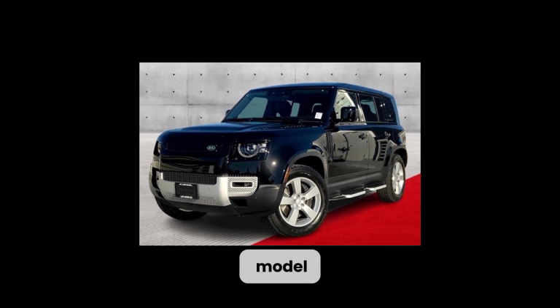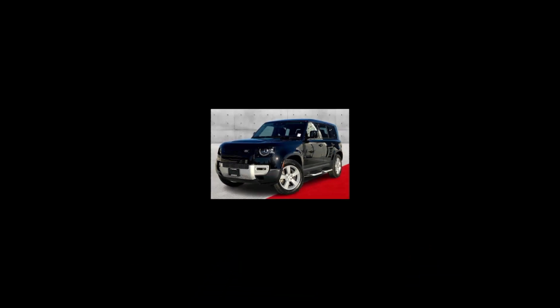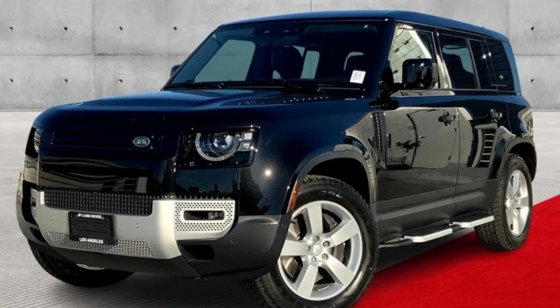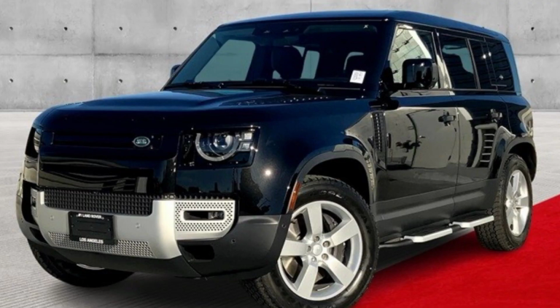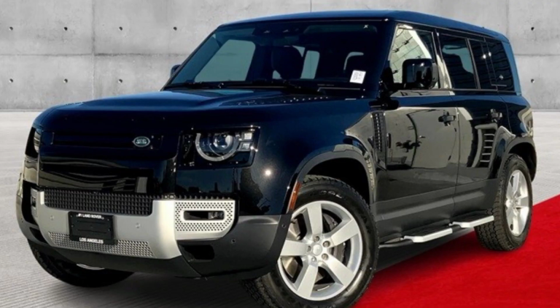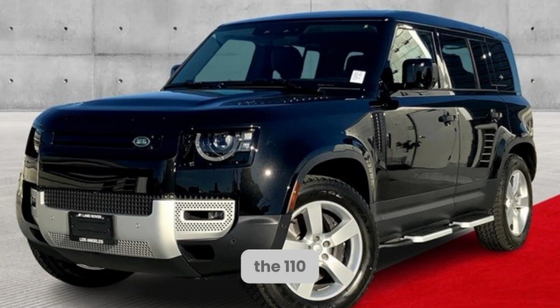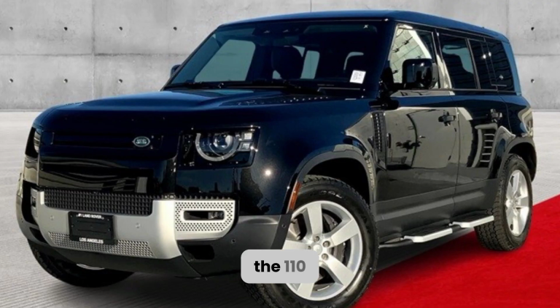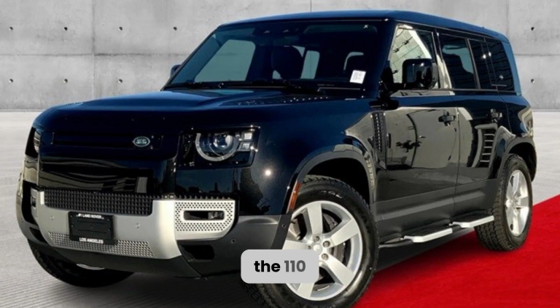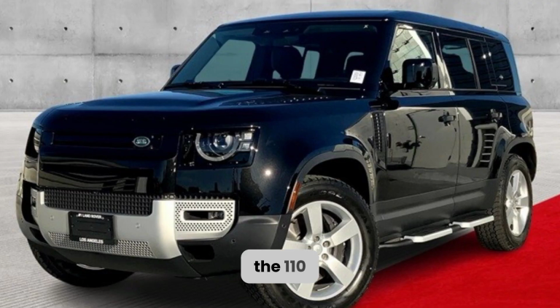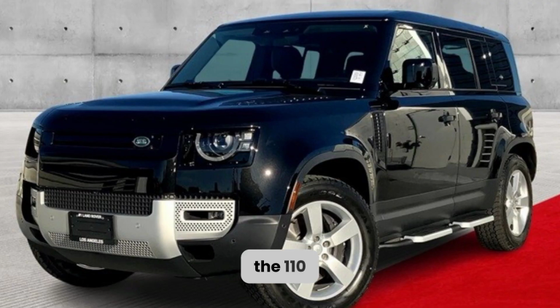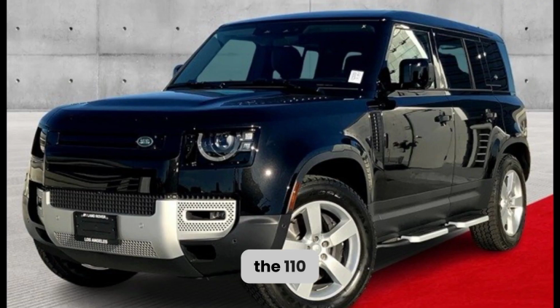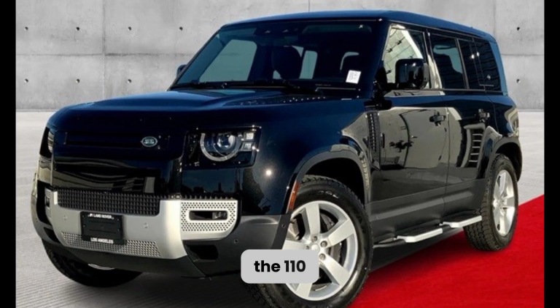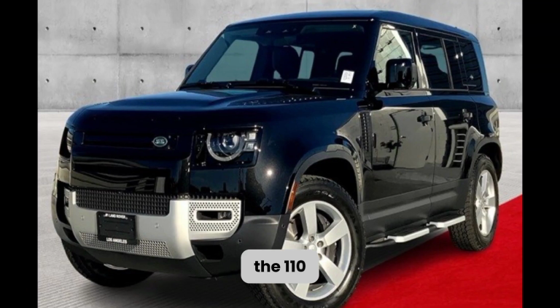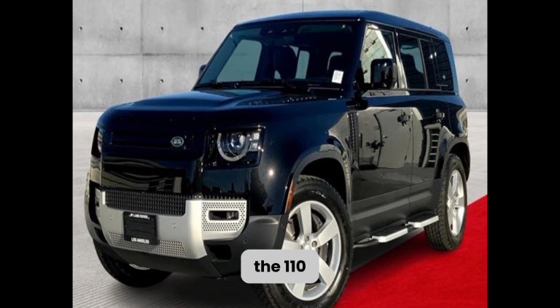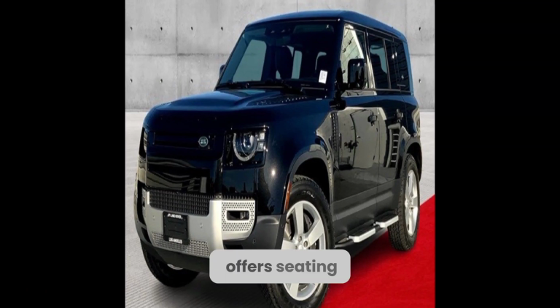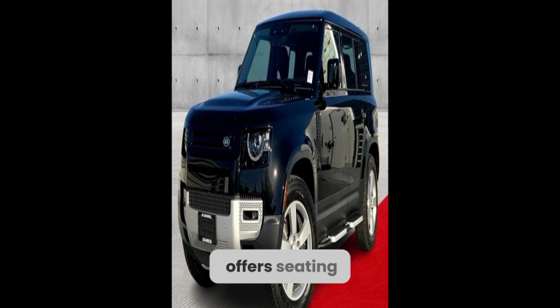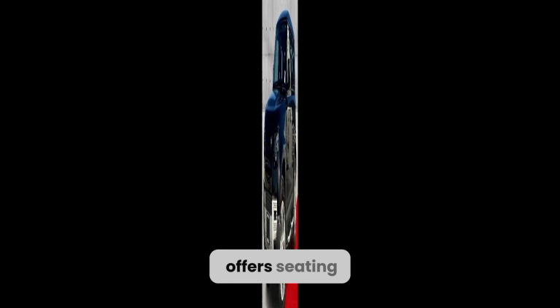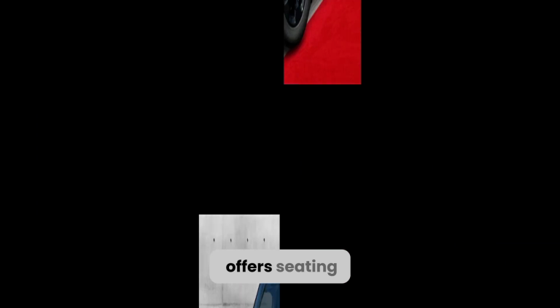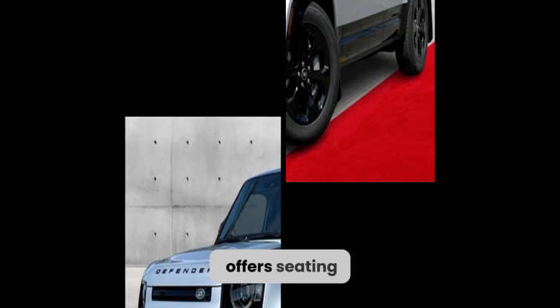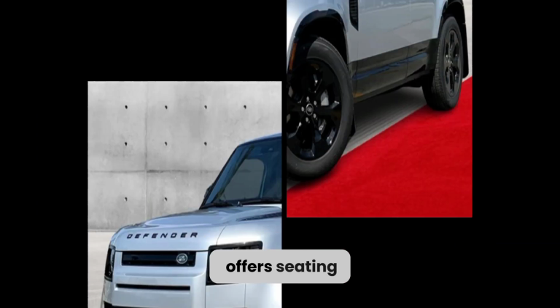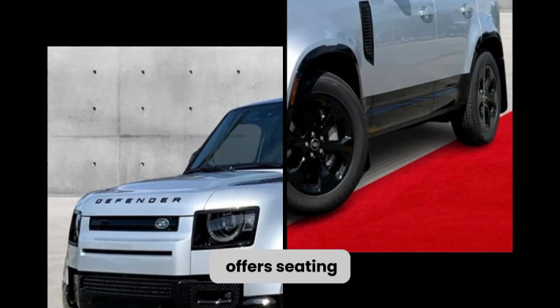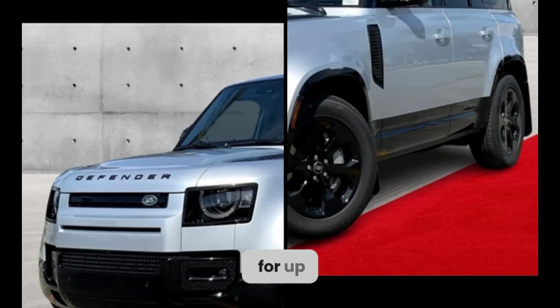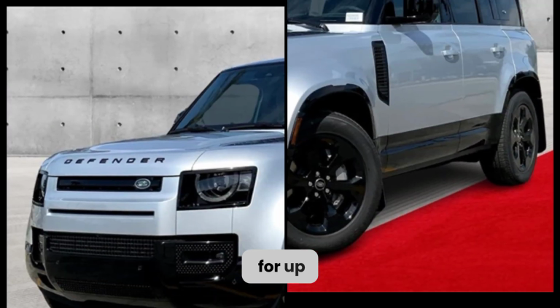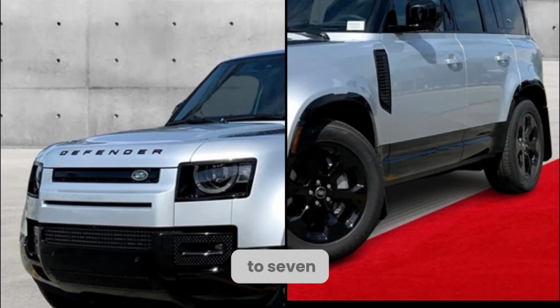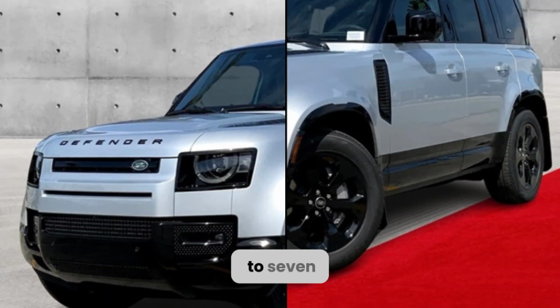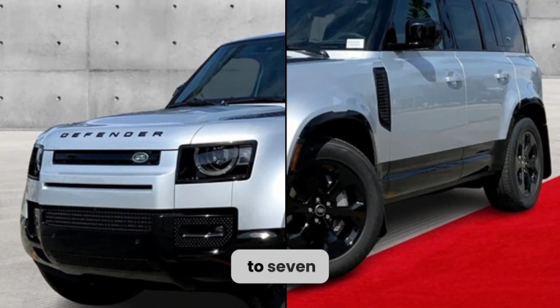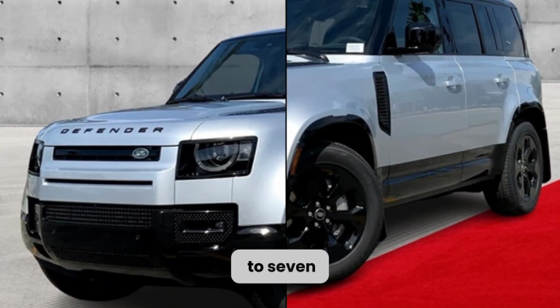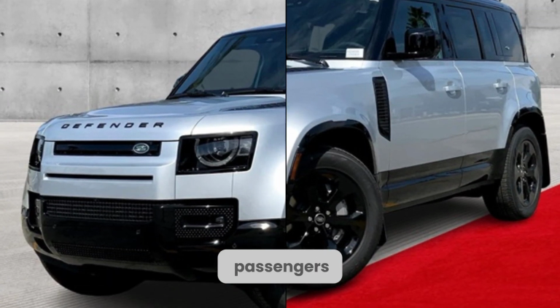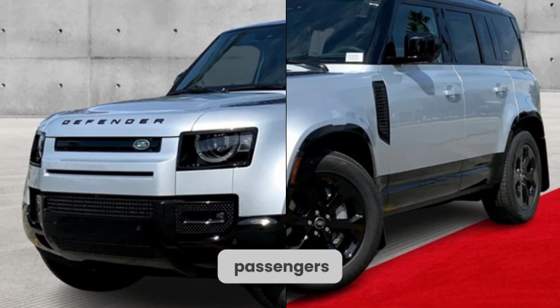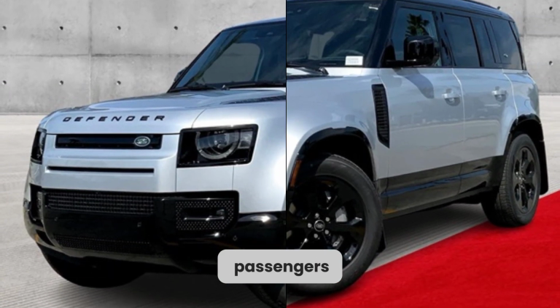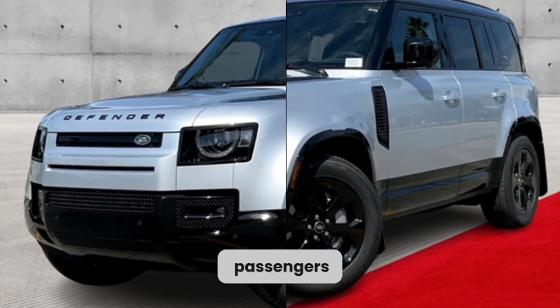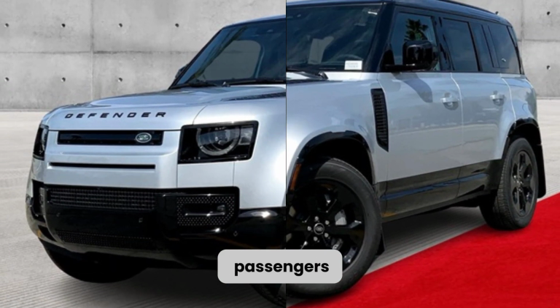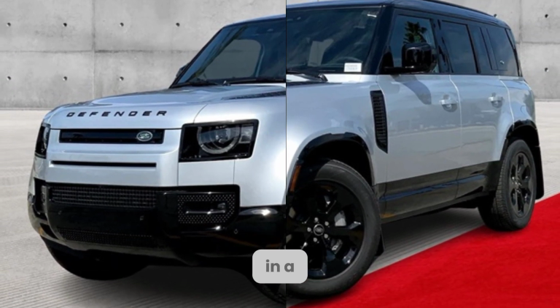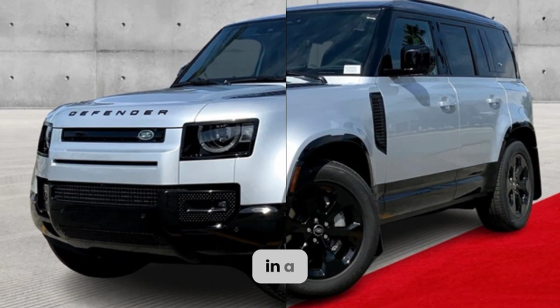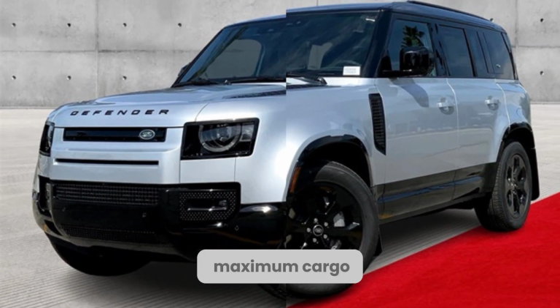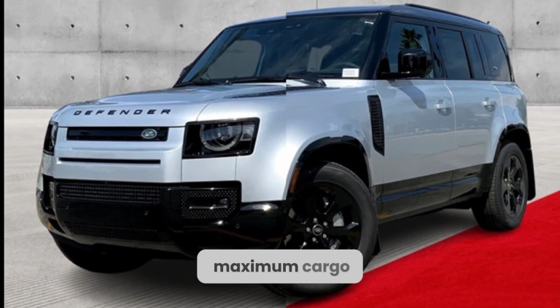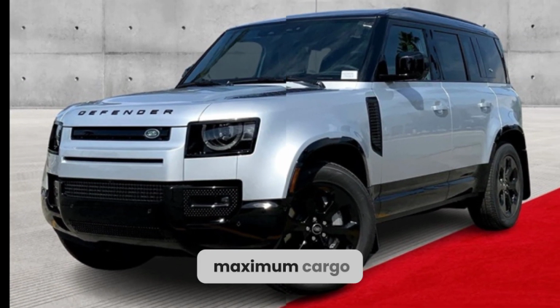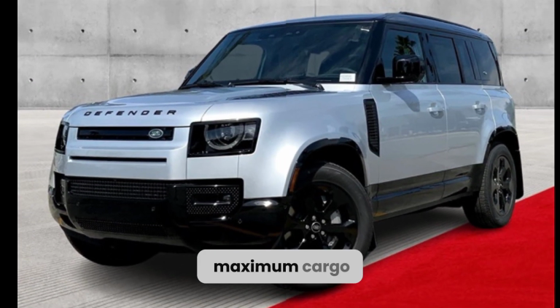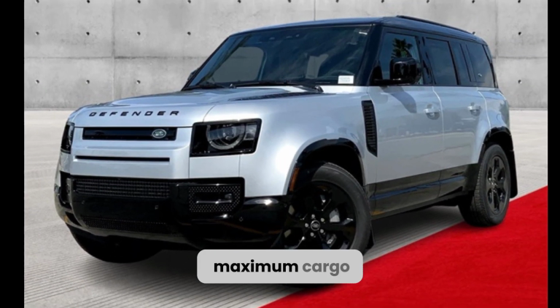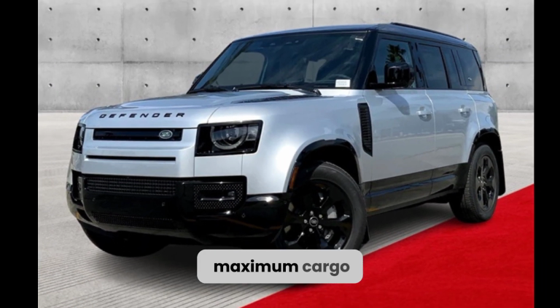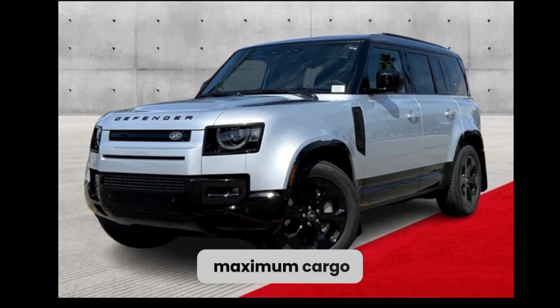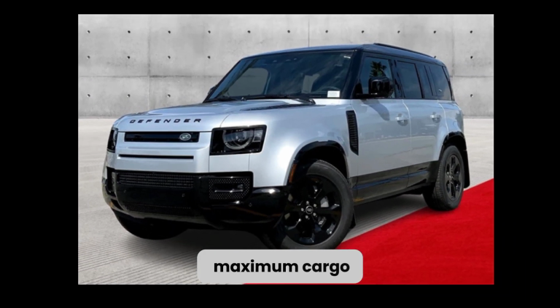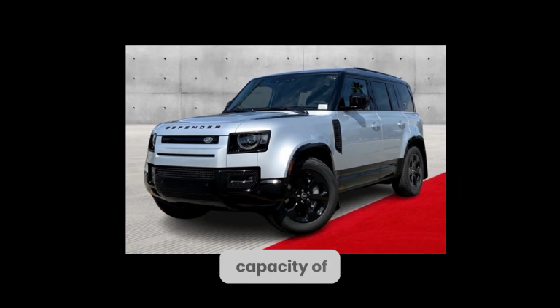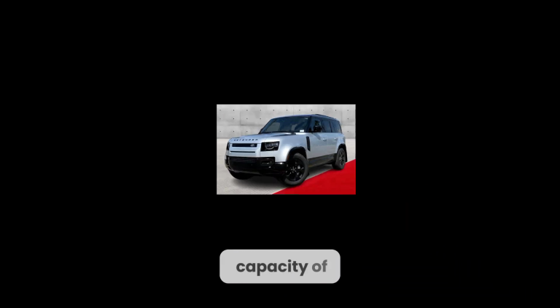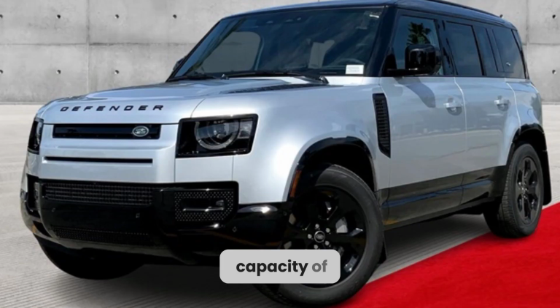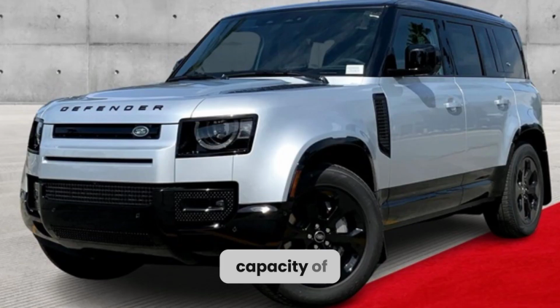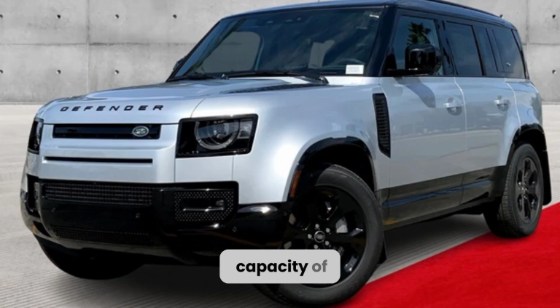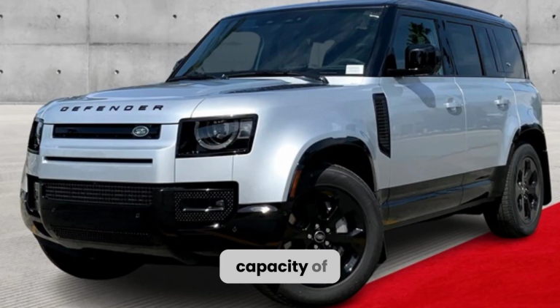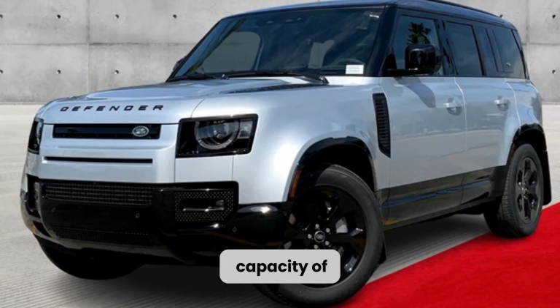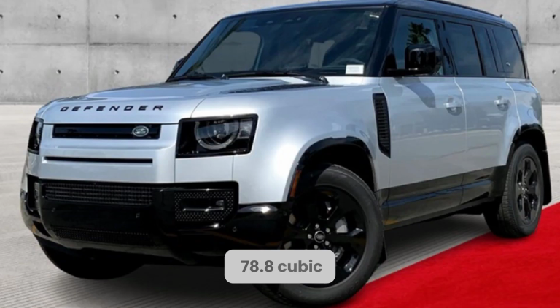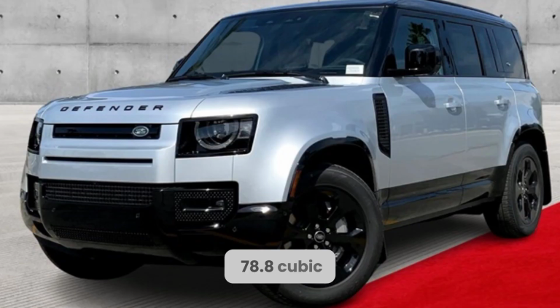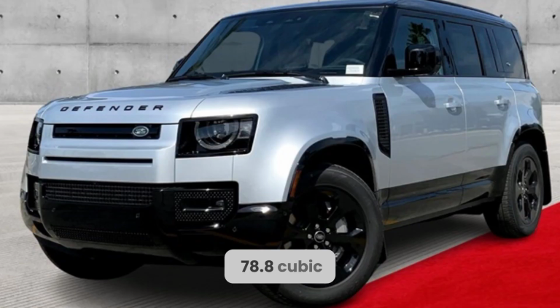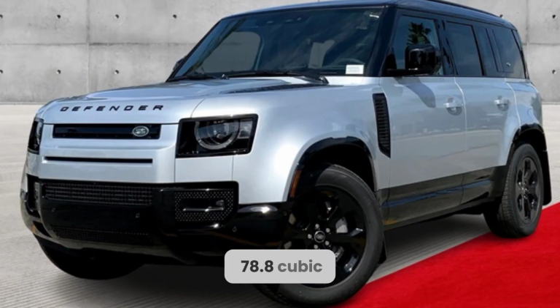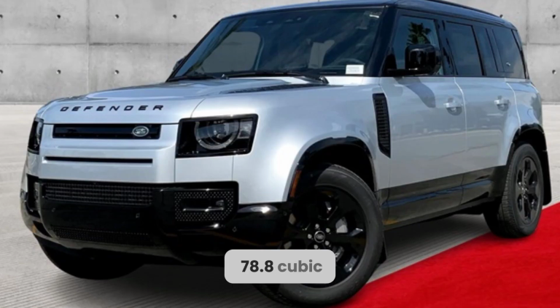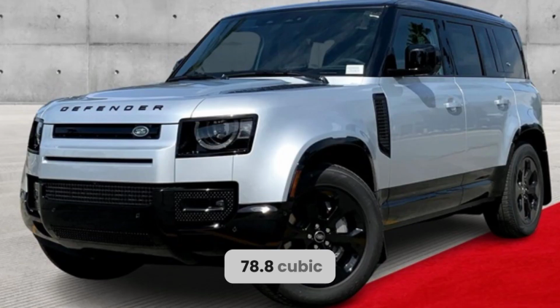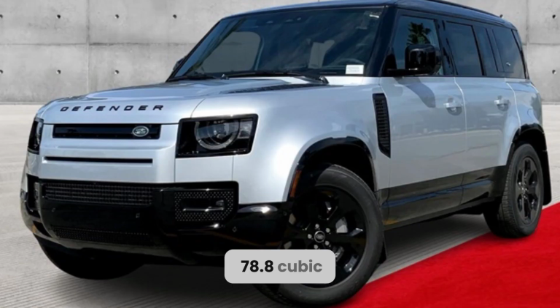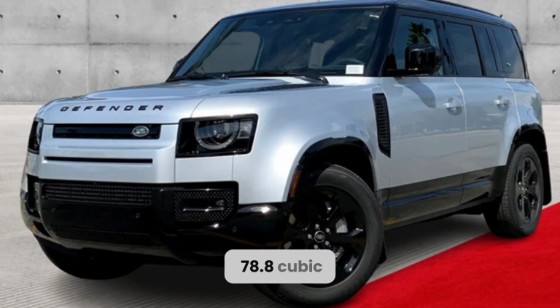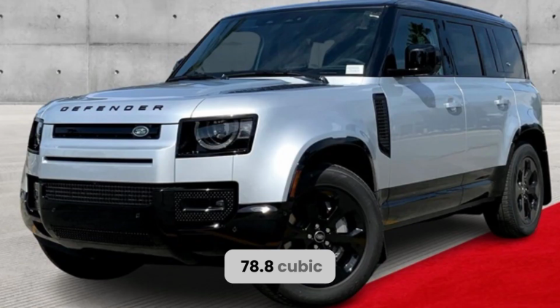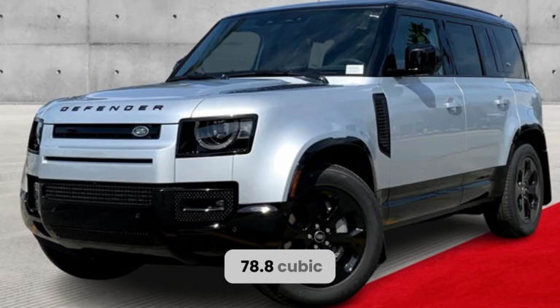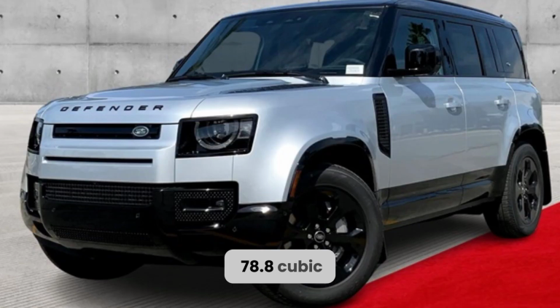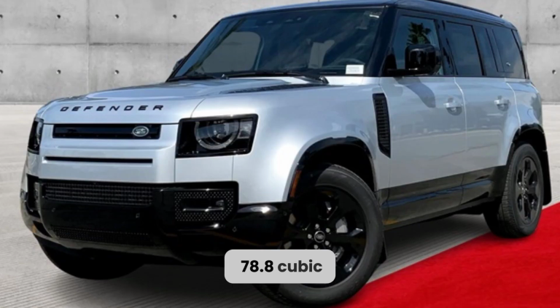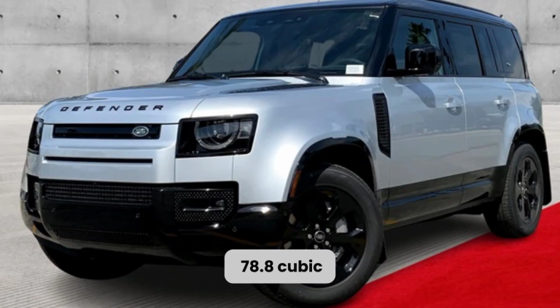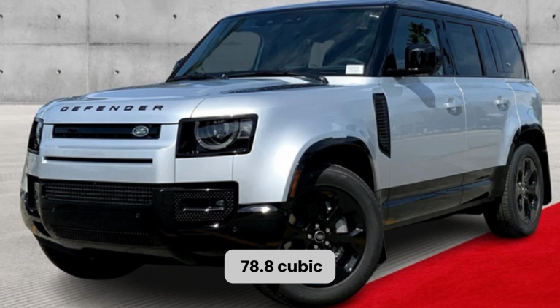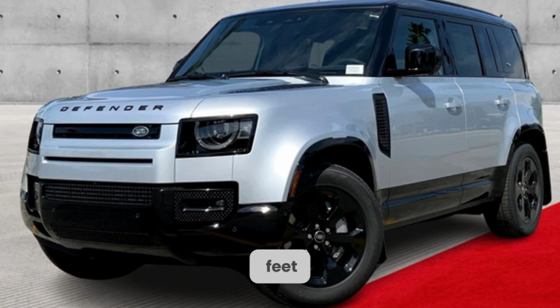The 110 offers seating for up to seven passengers and a maximum cargo capacity of 78.8 cubic feet.